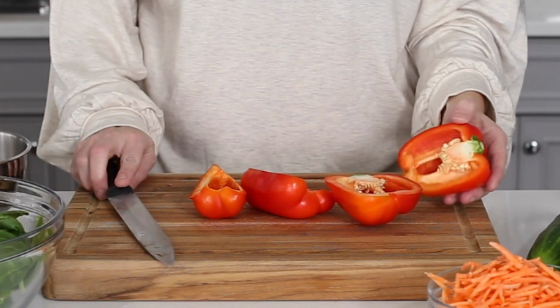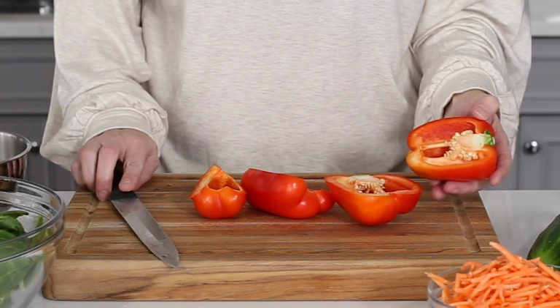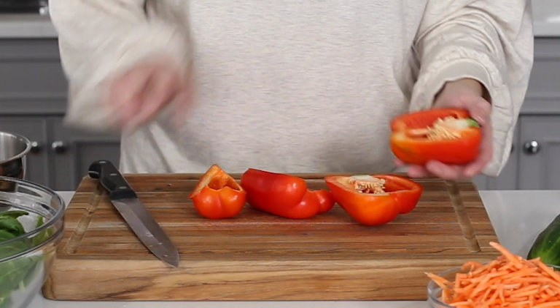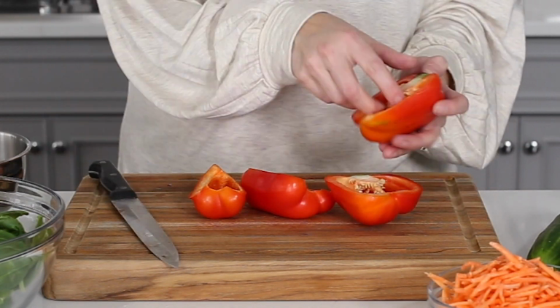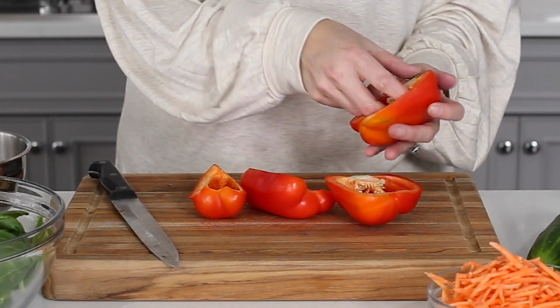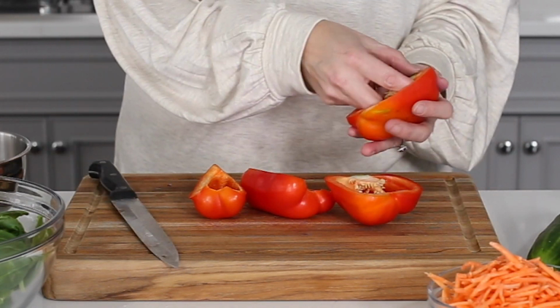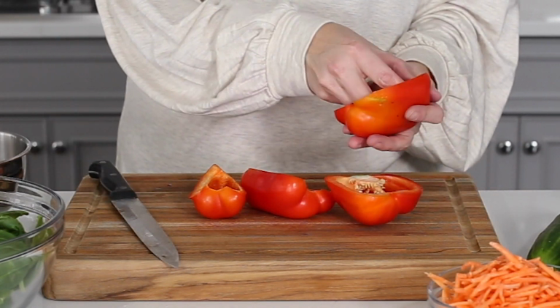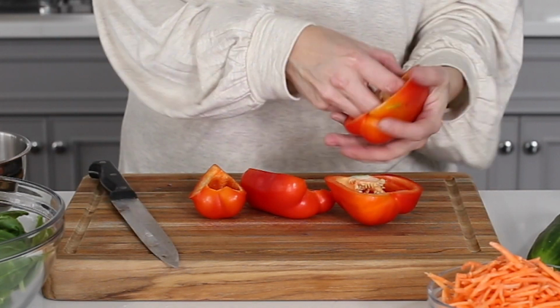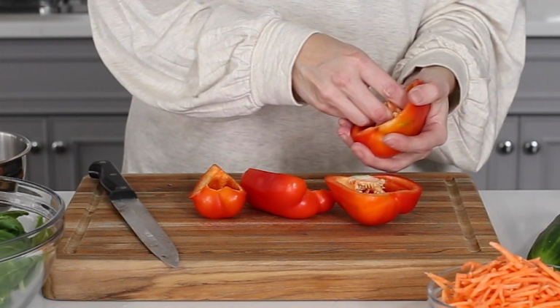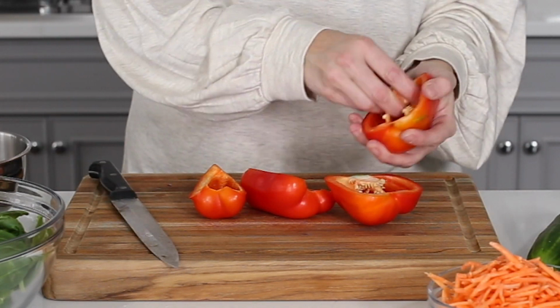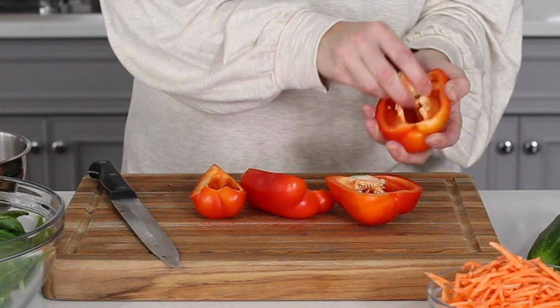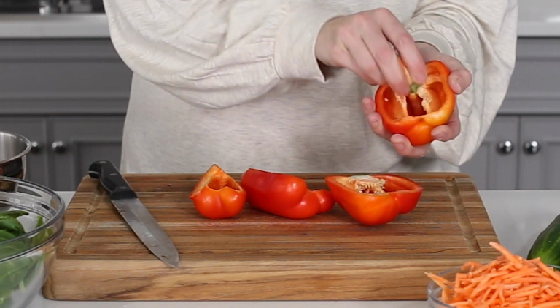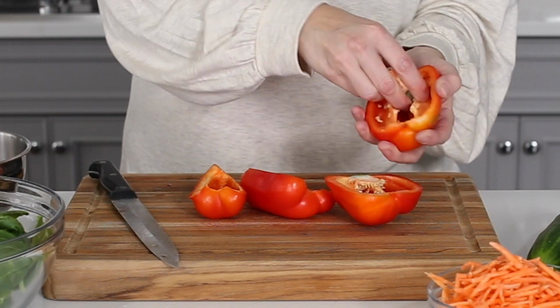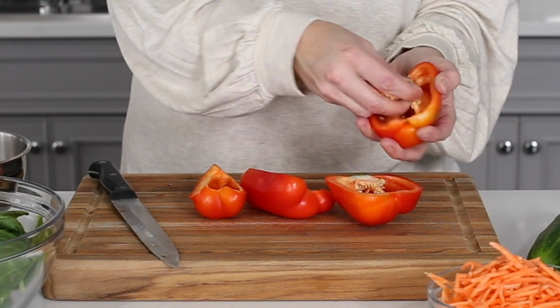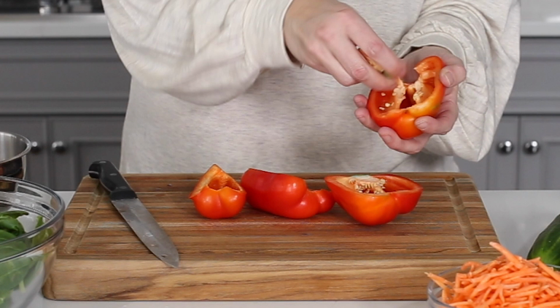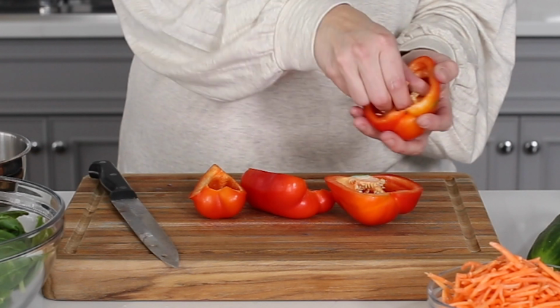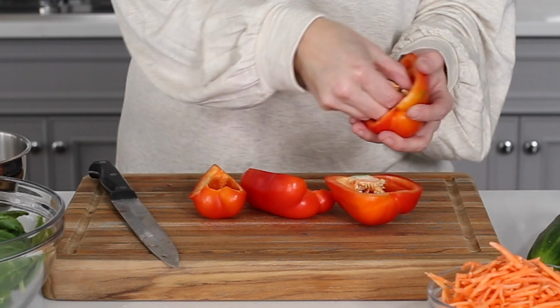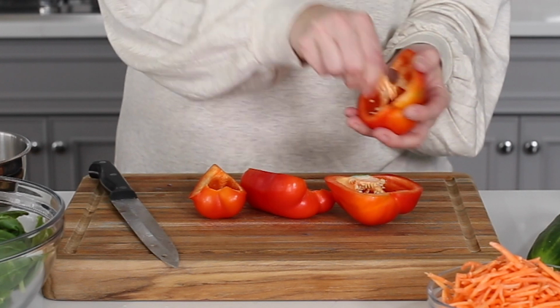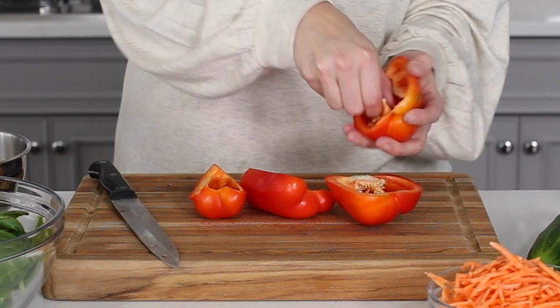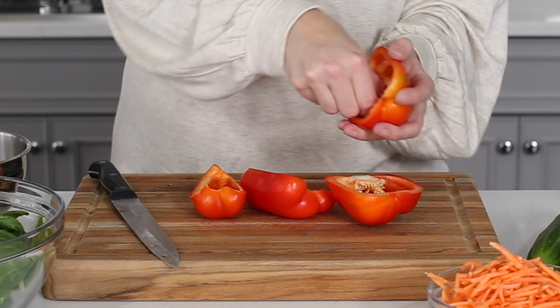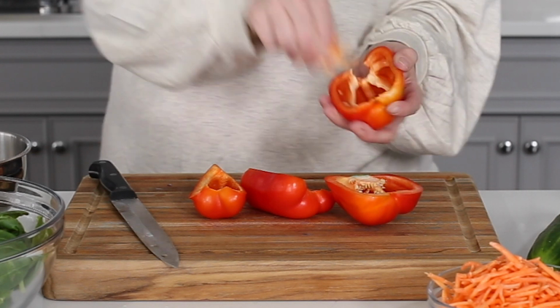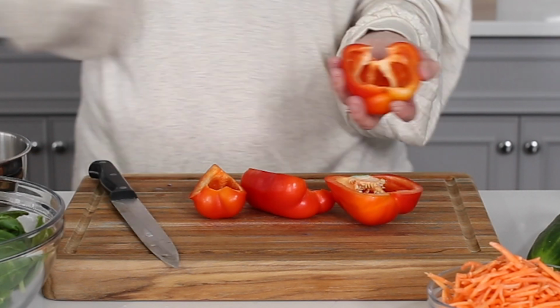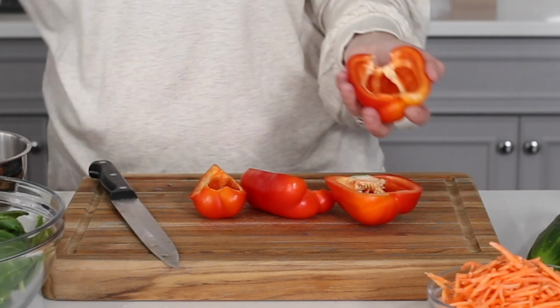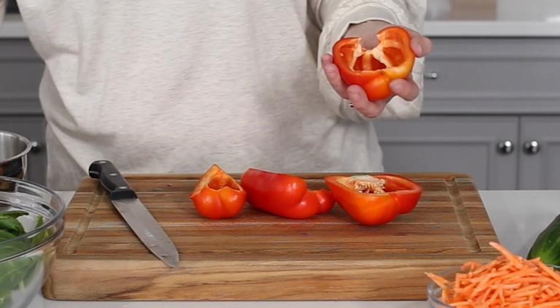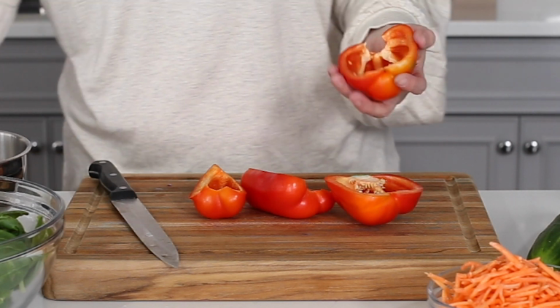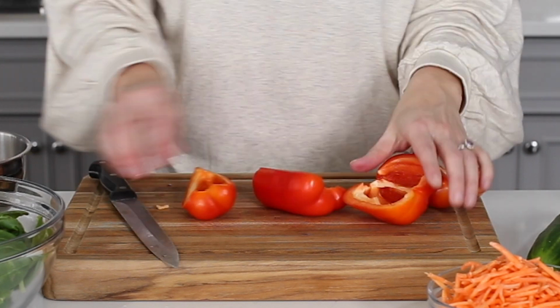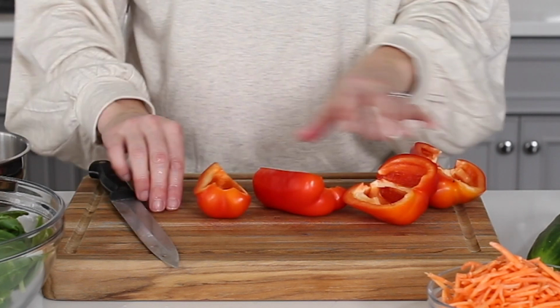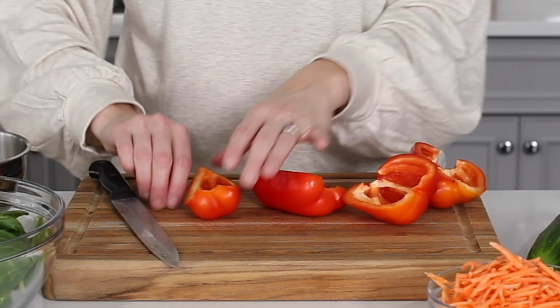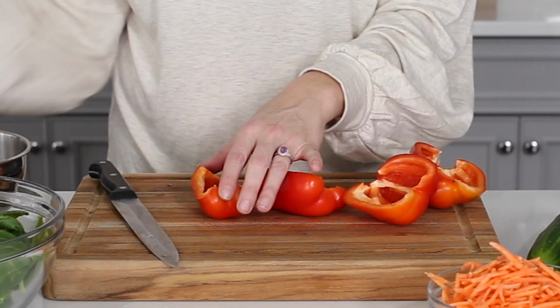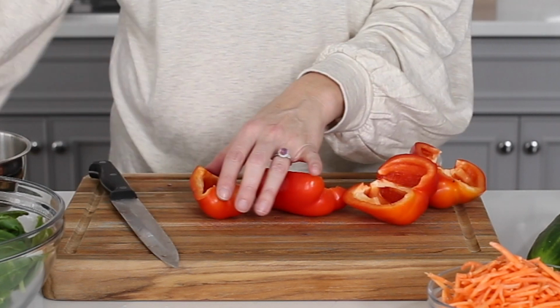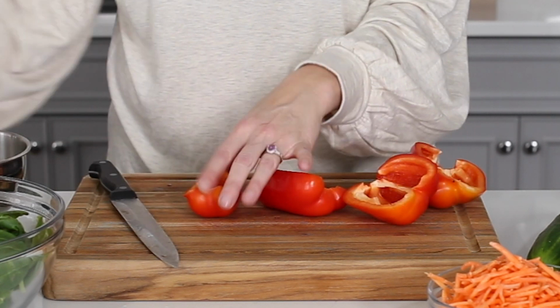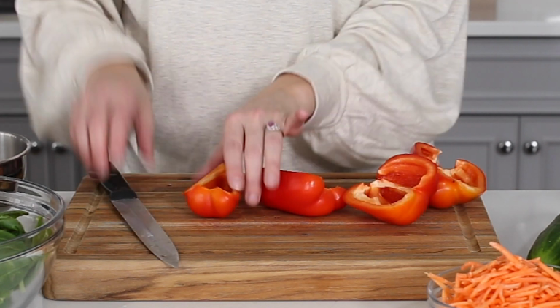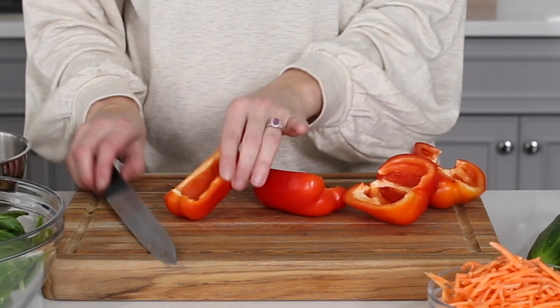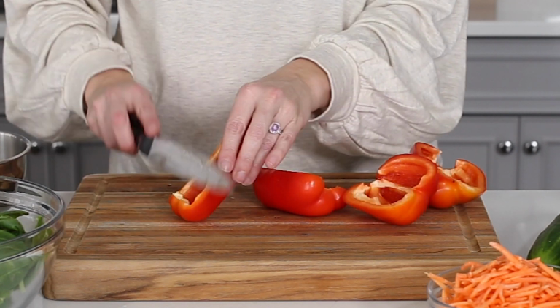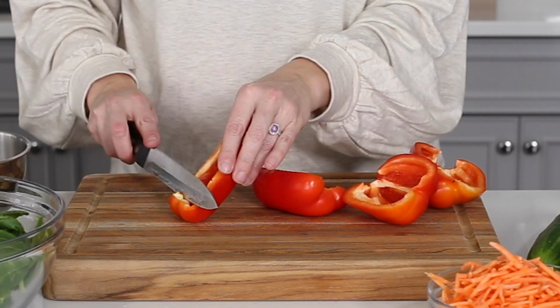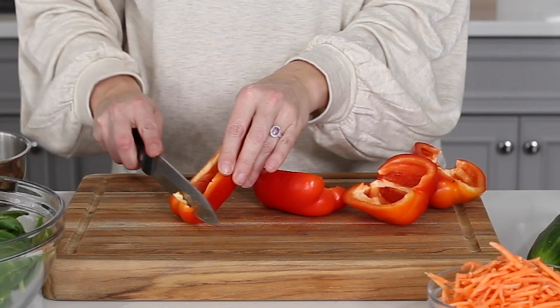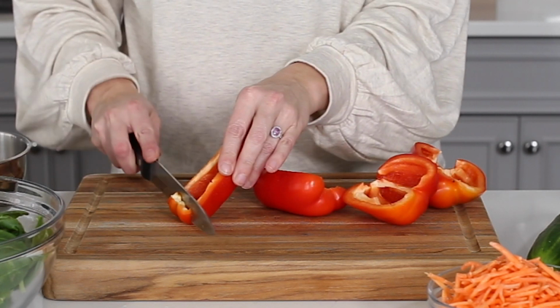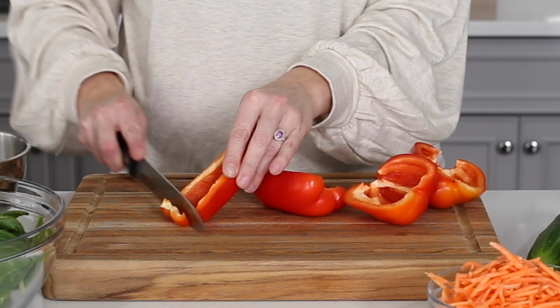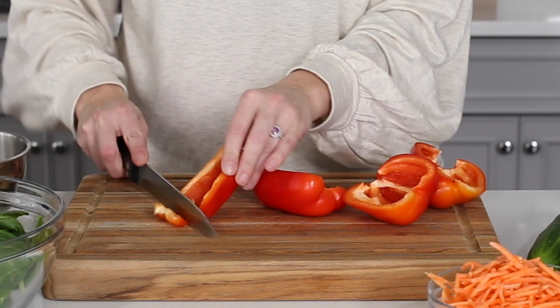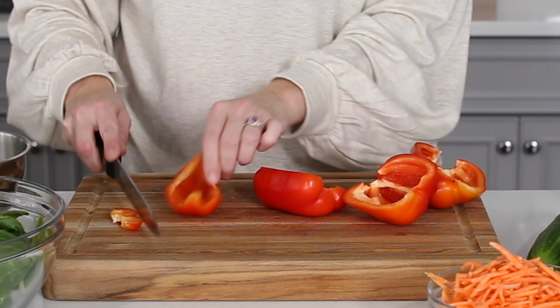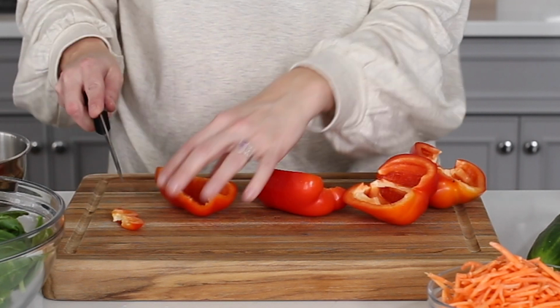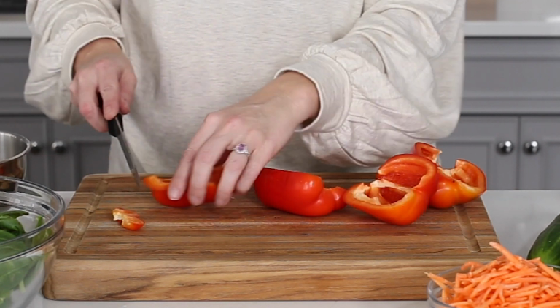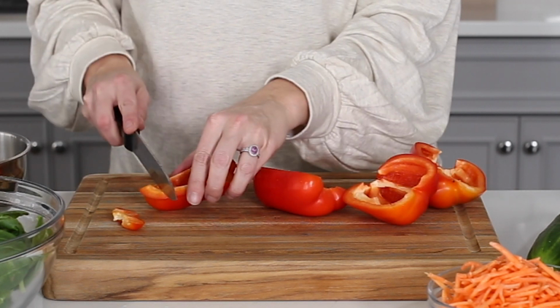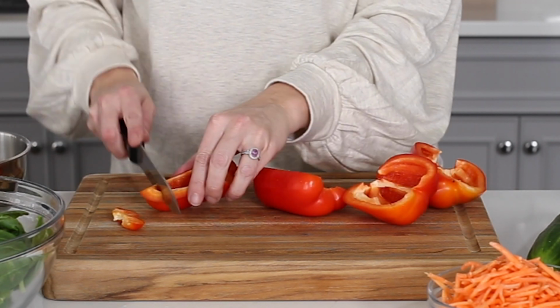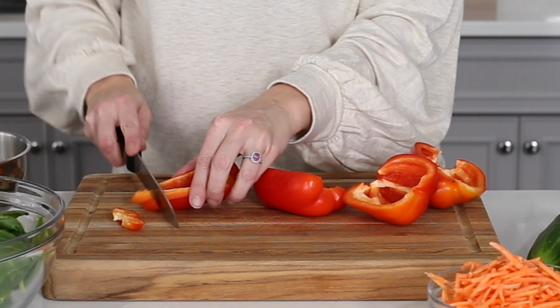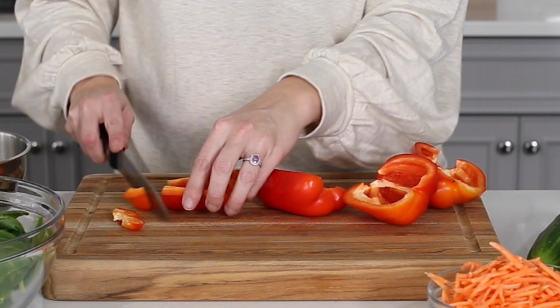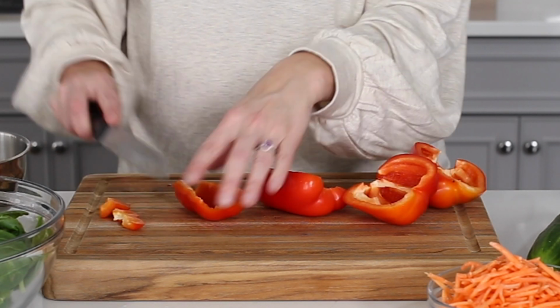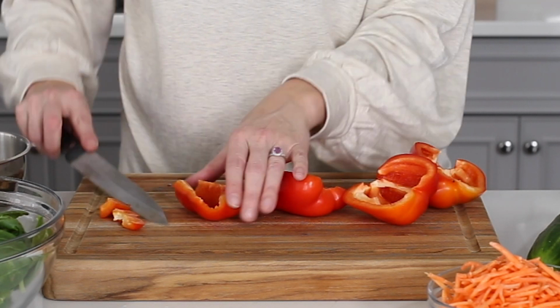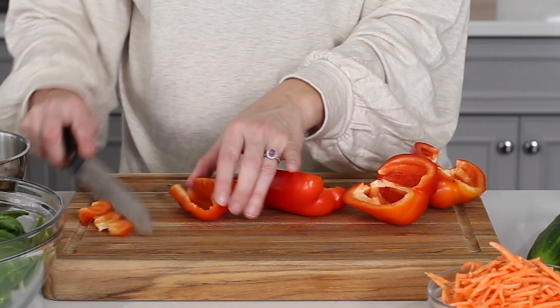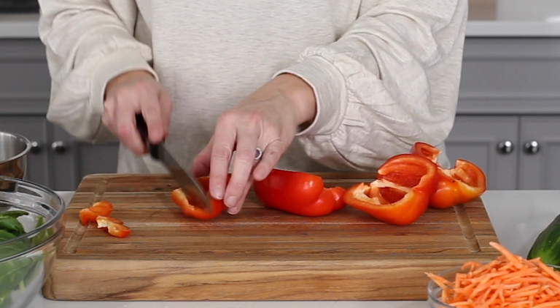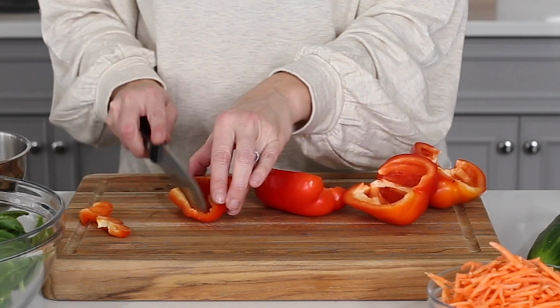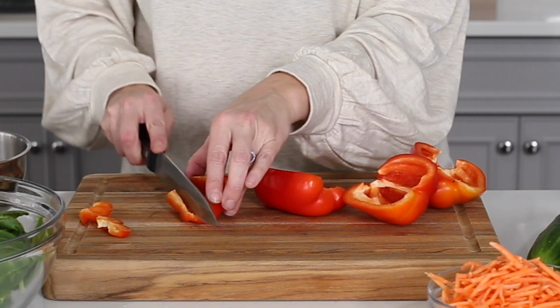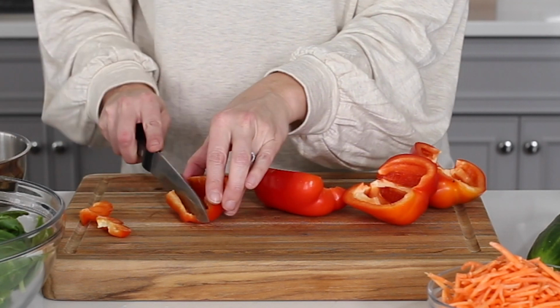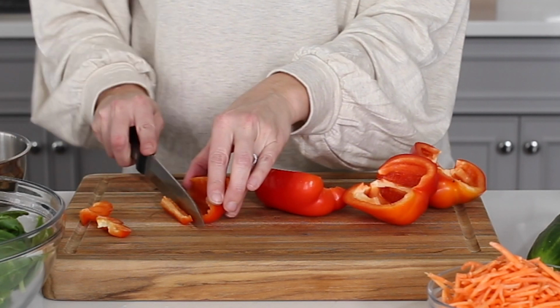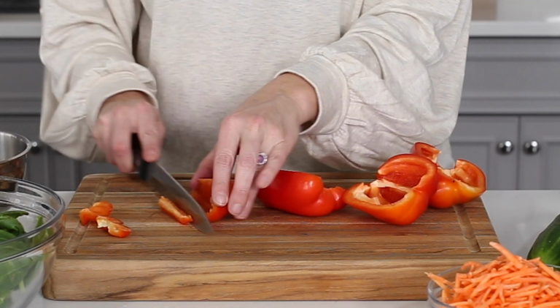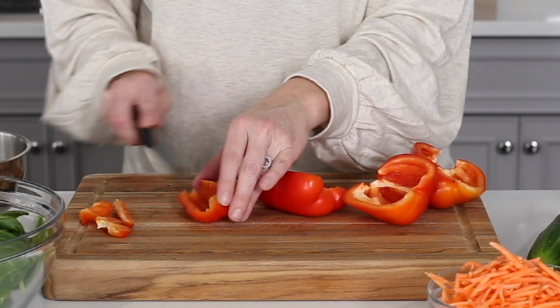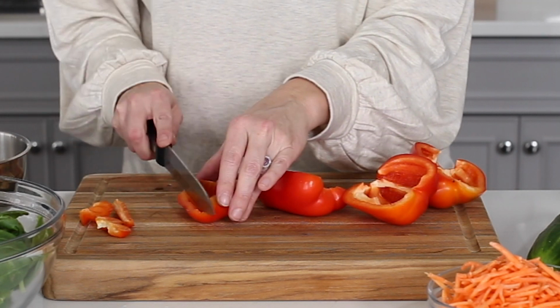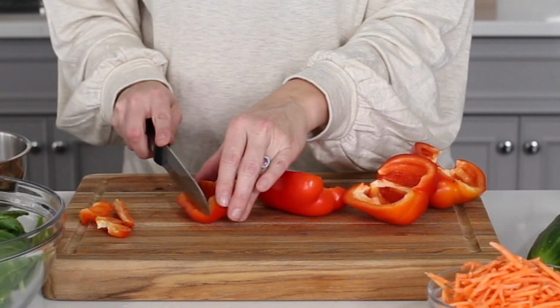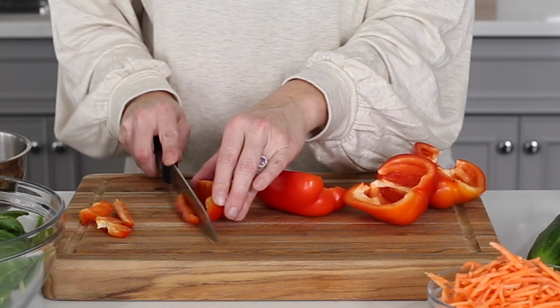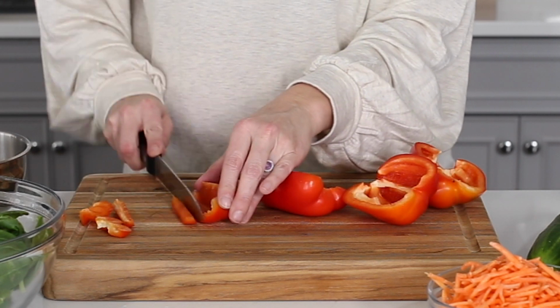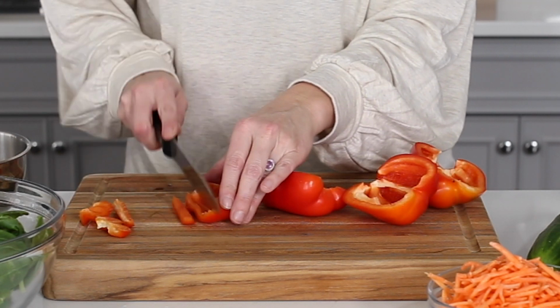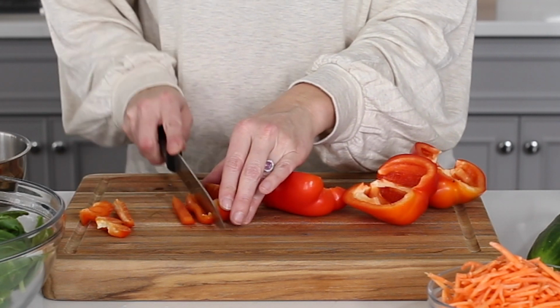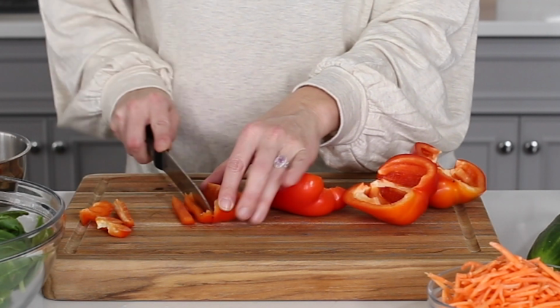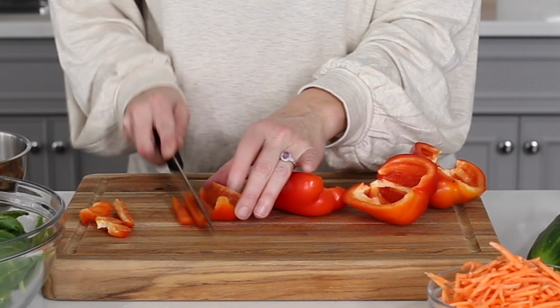Slice the red bell pepper in half and remove the seeds. Then thinly slice and chop it into small pieces.